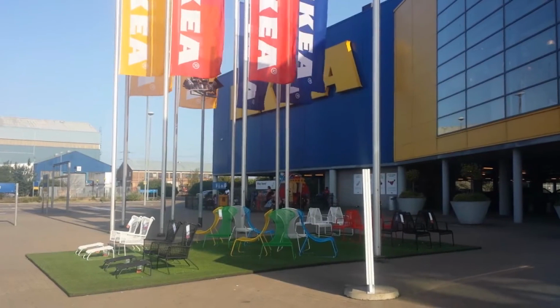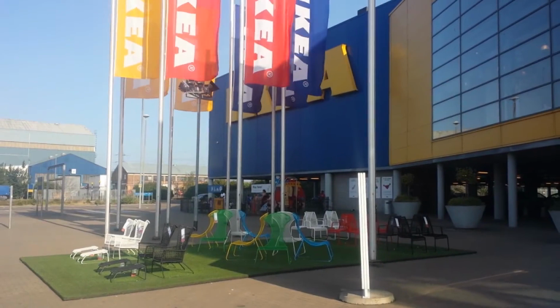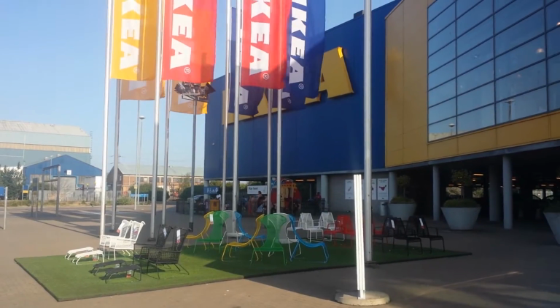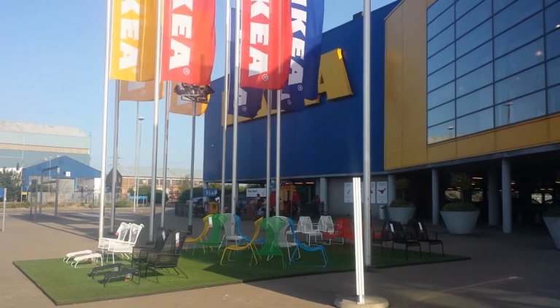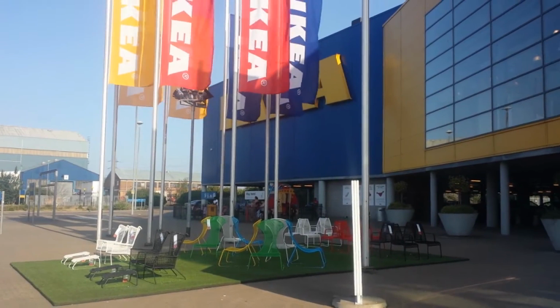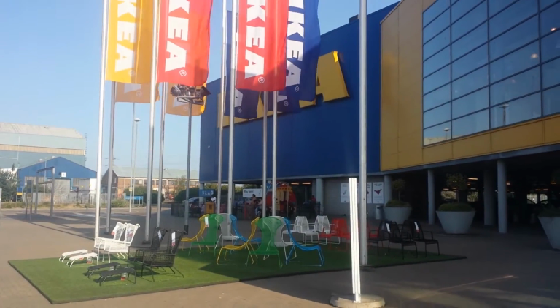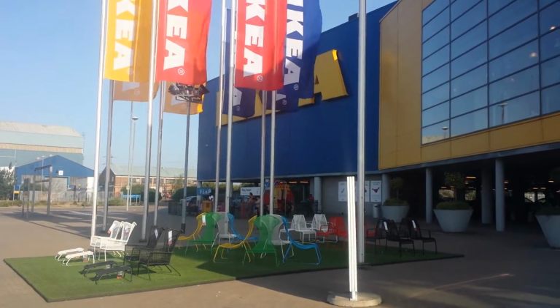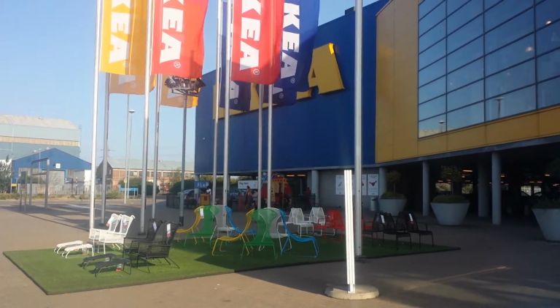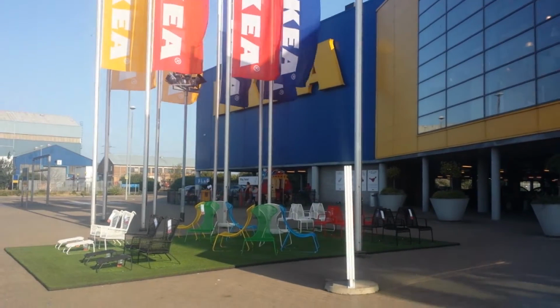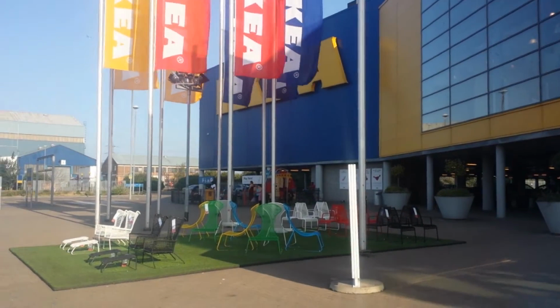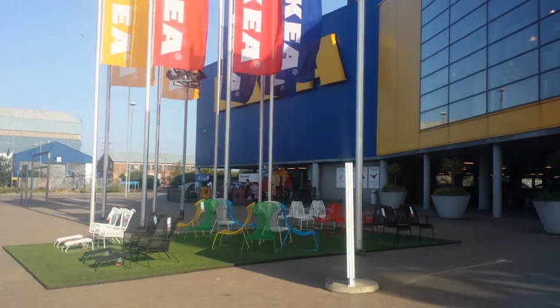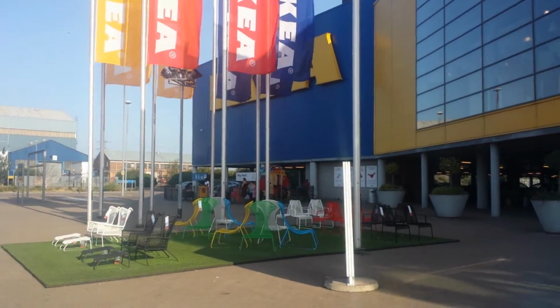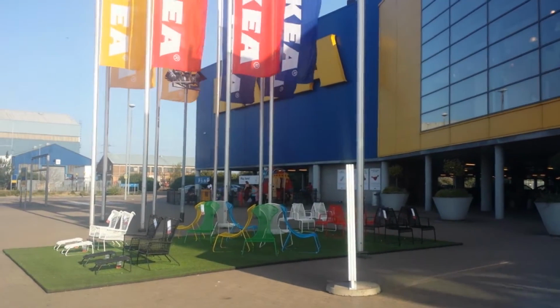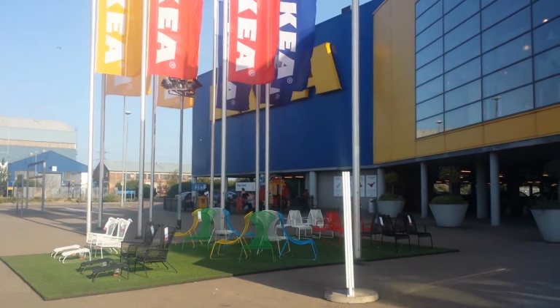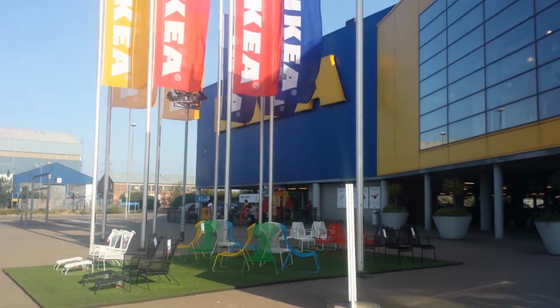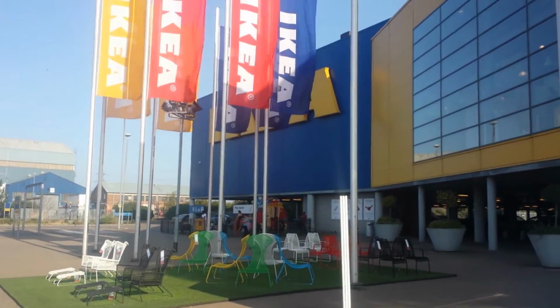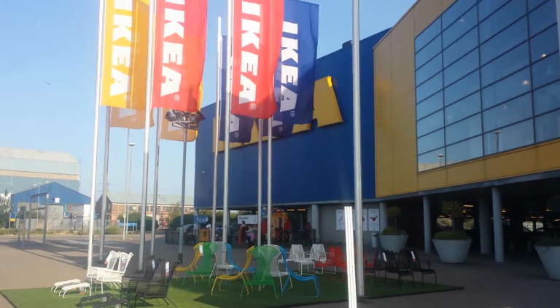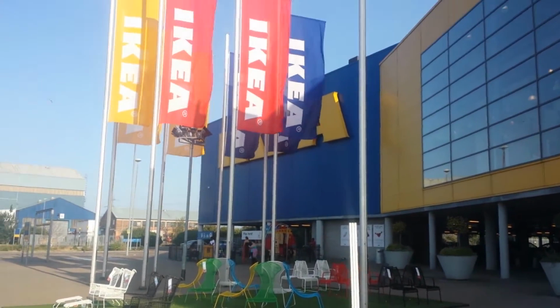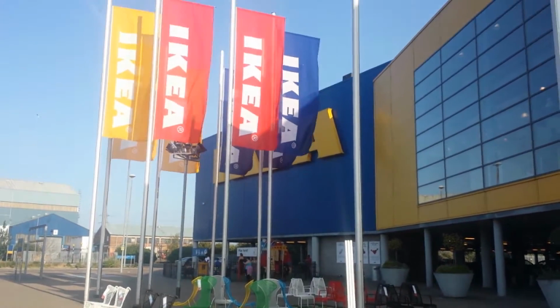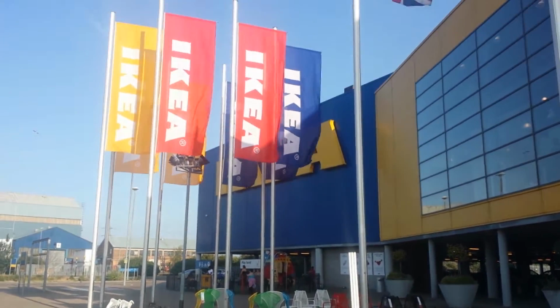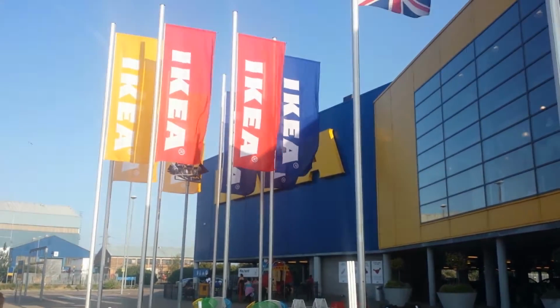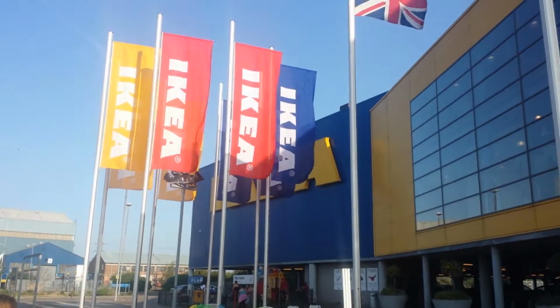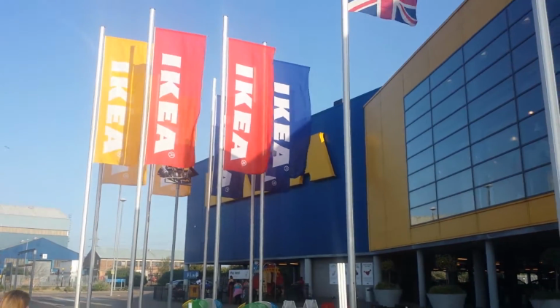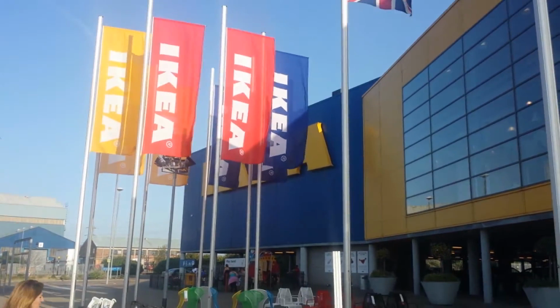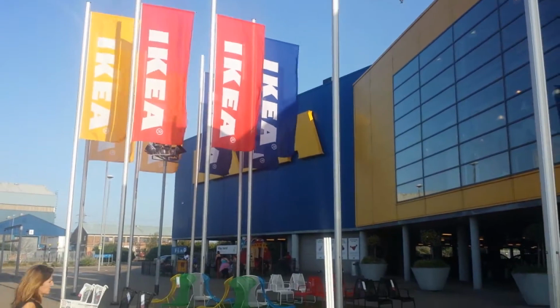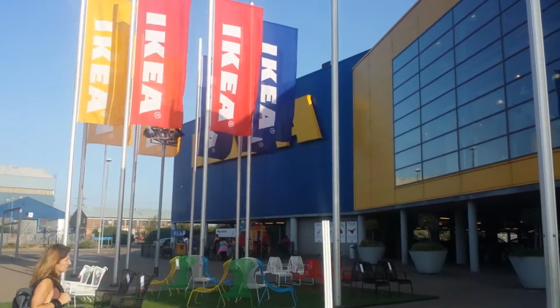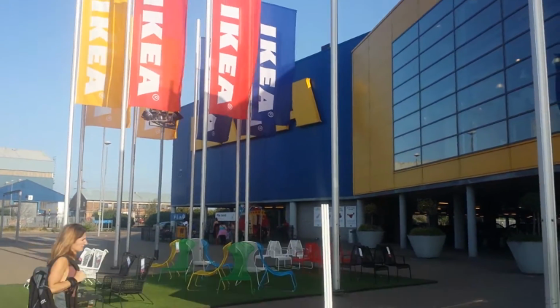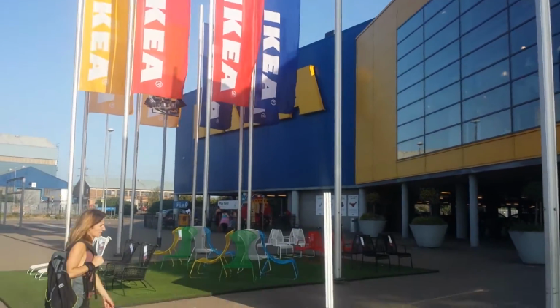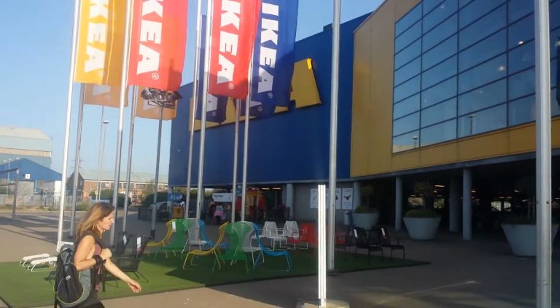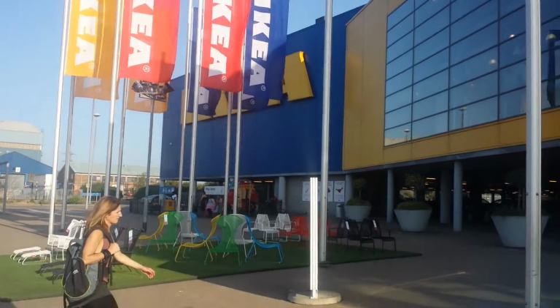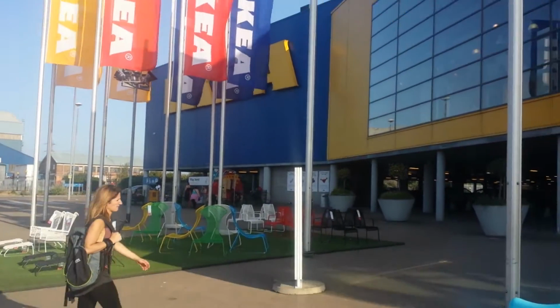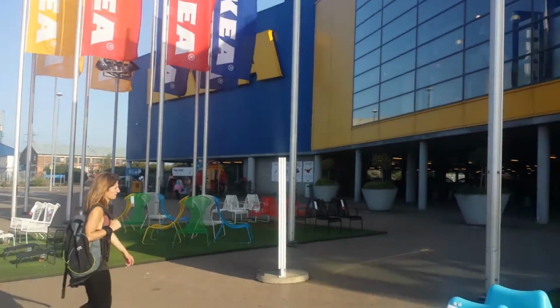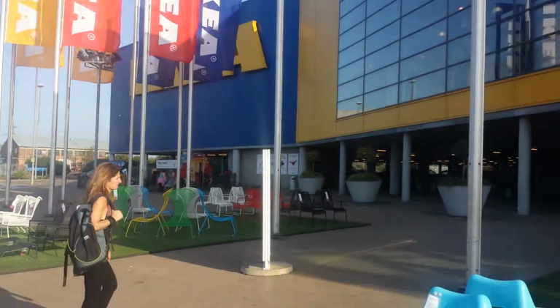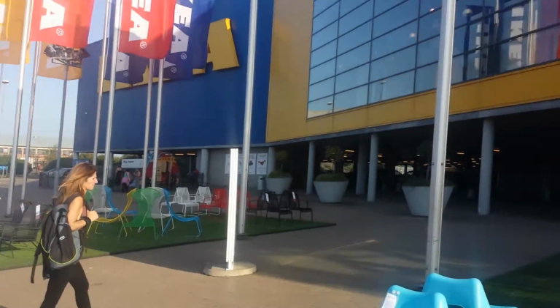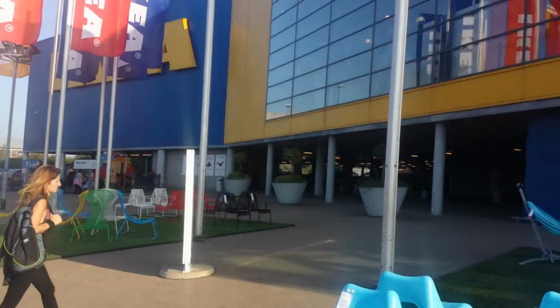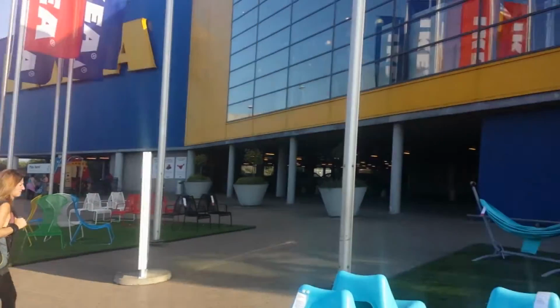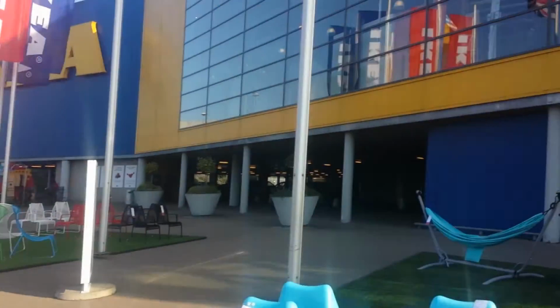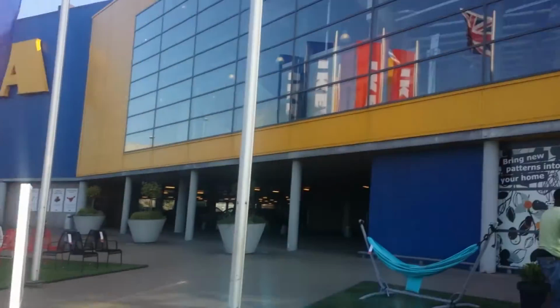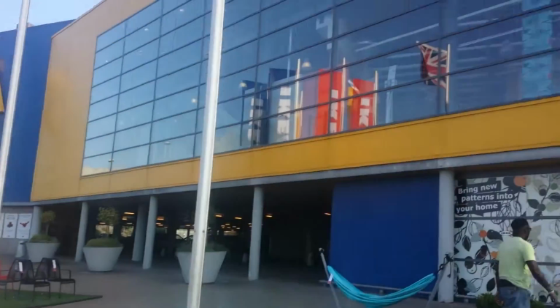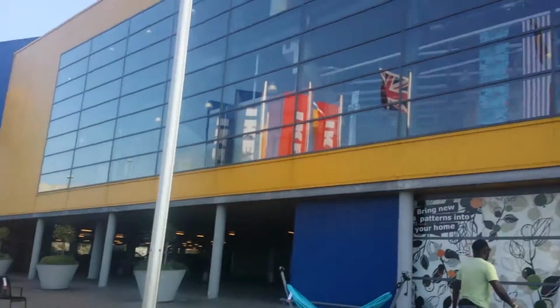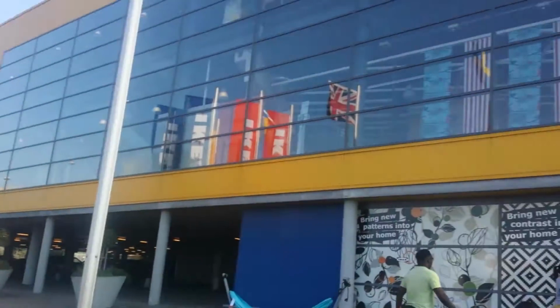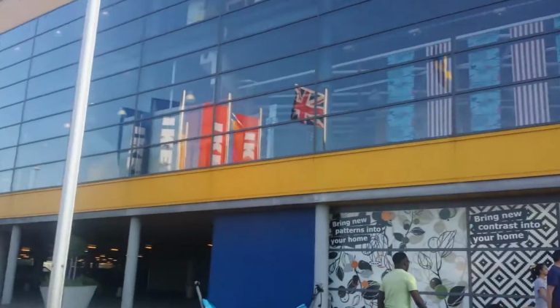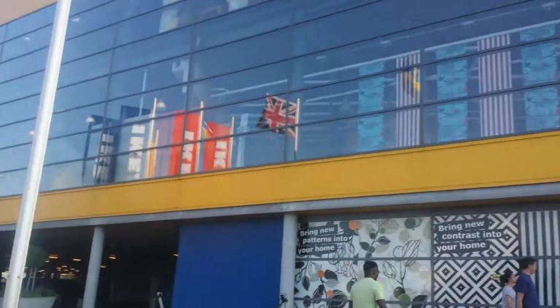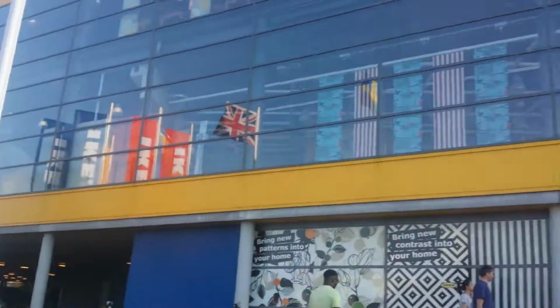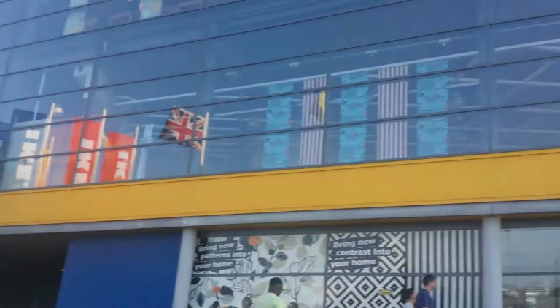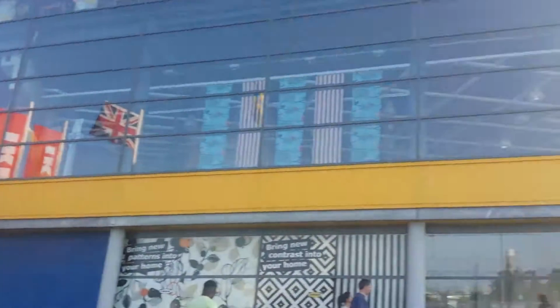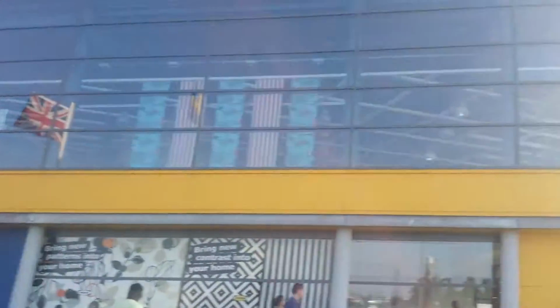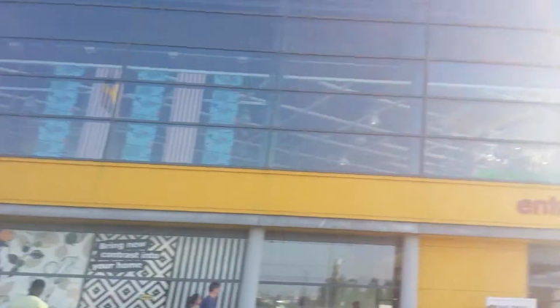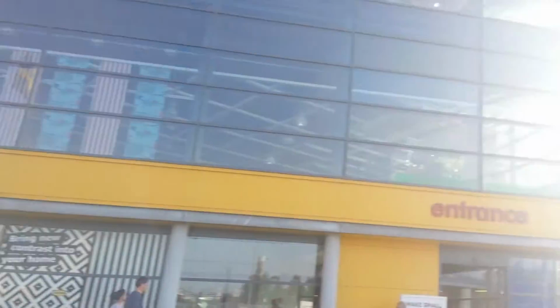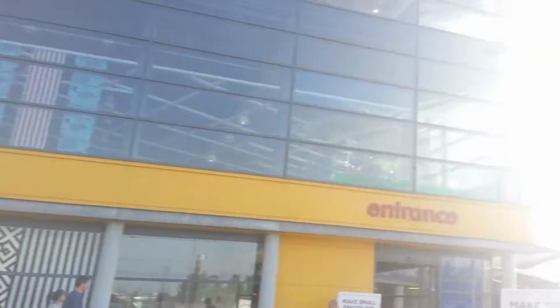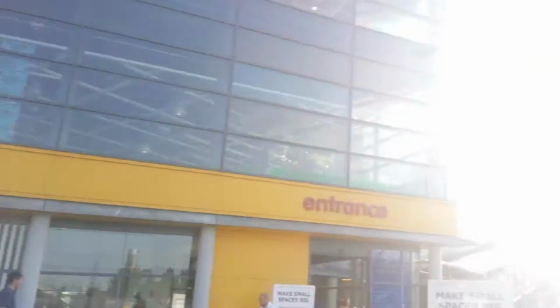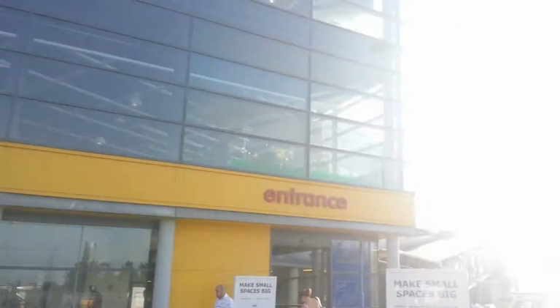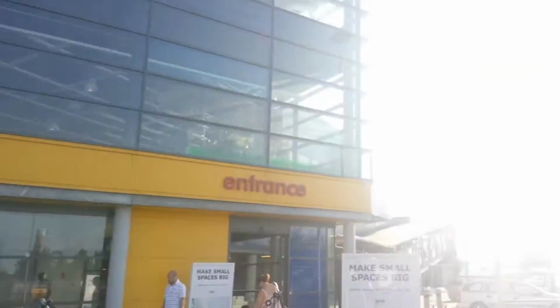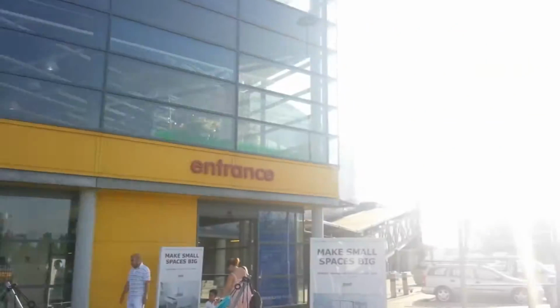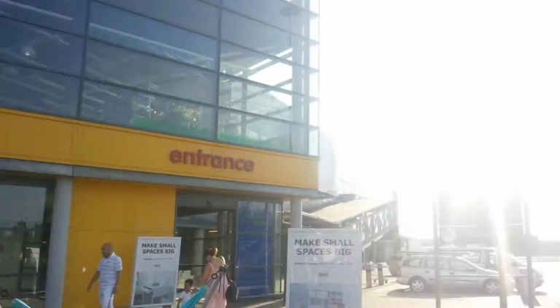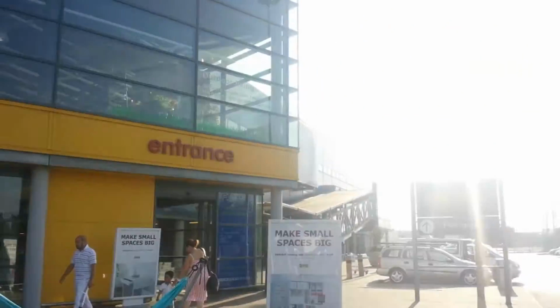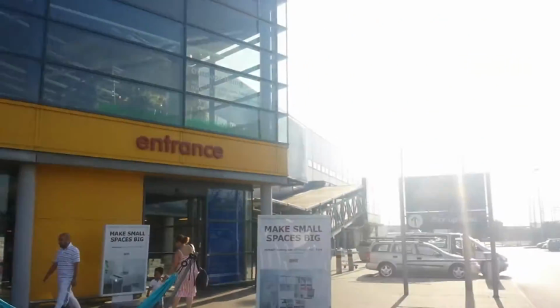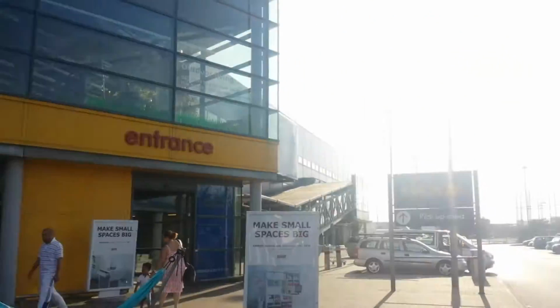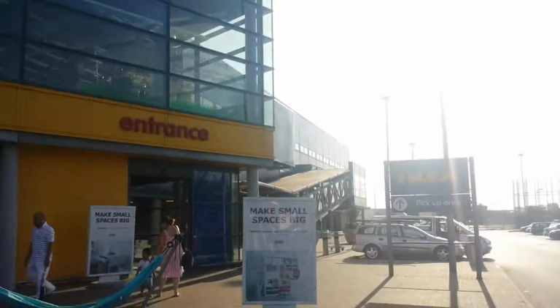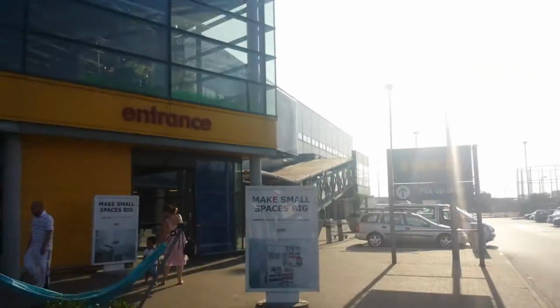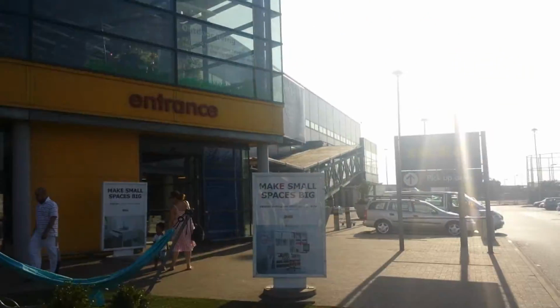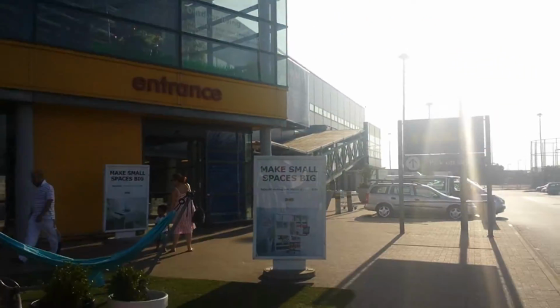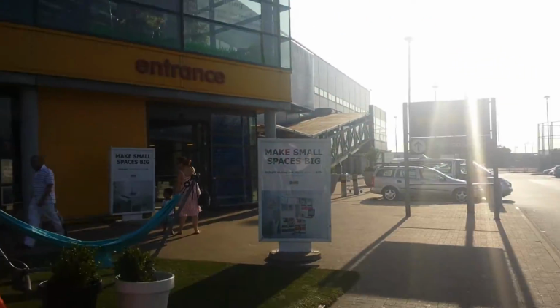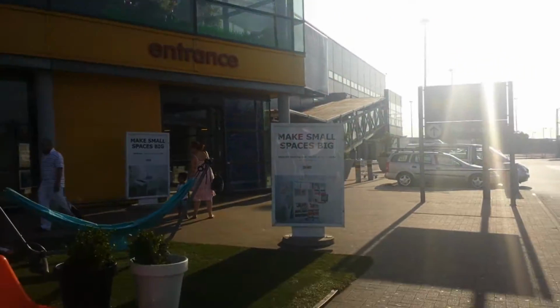Alright, so we're at IKEA in London. This is the North London one in Enfield. Huge, huge store.